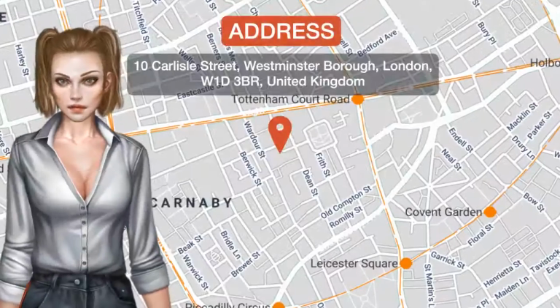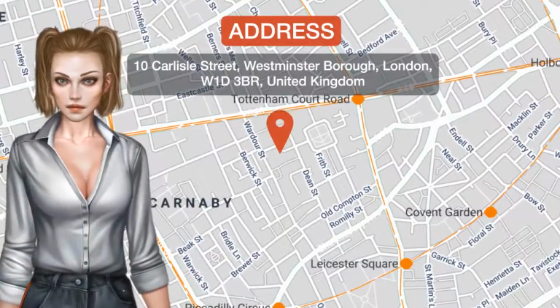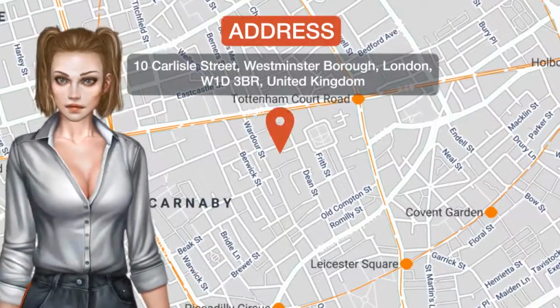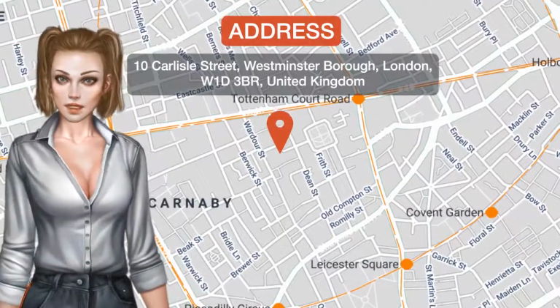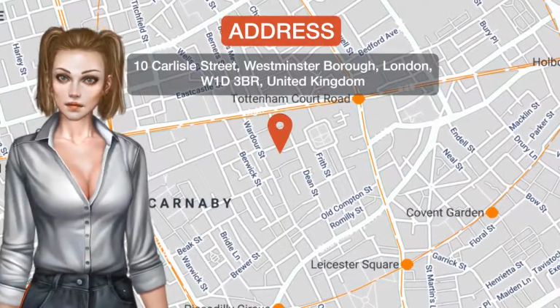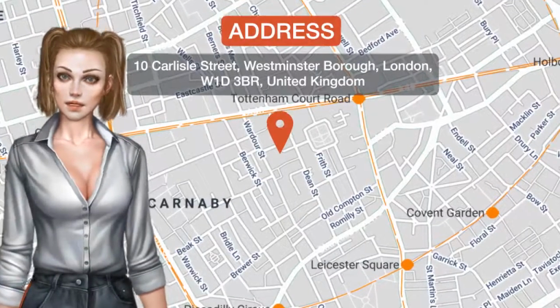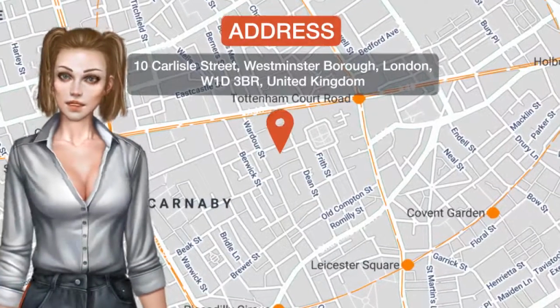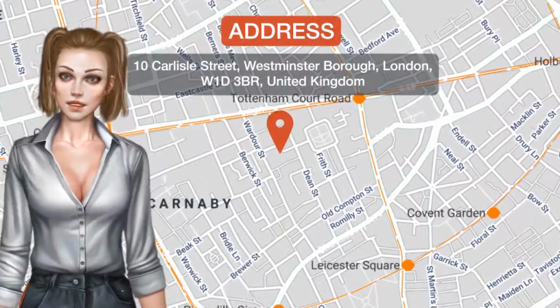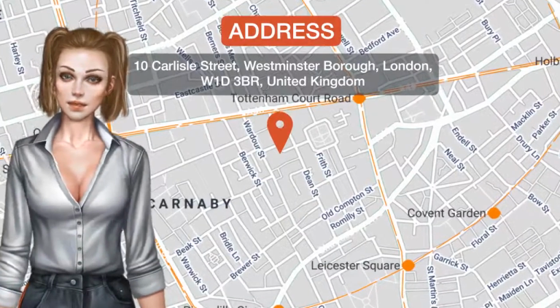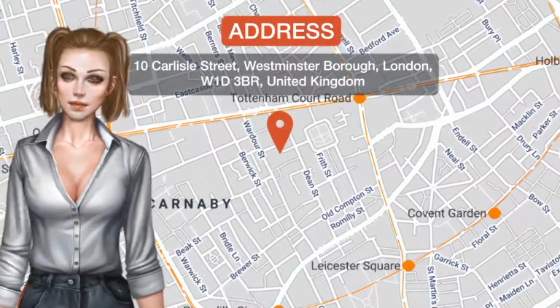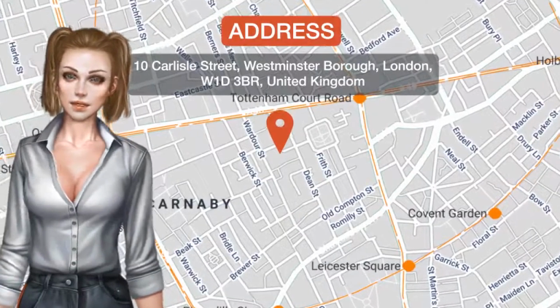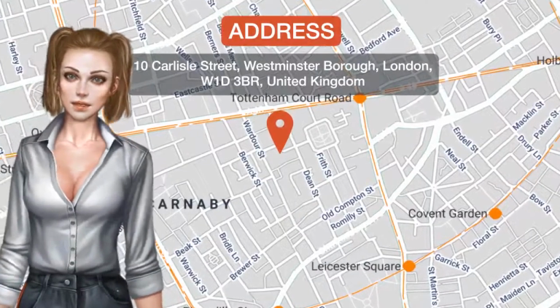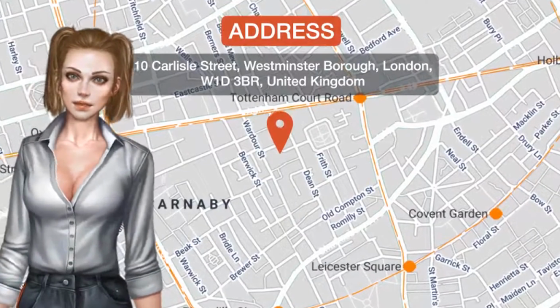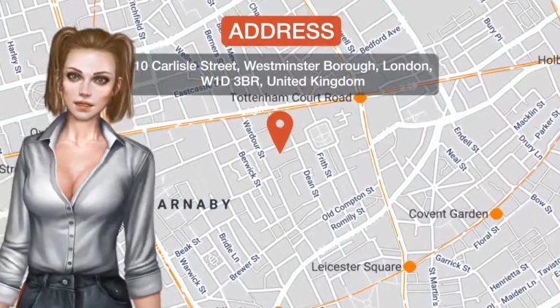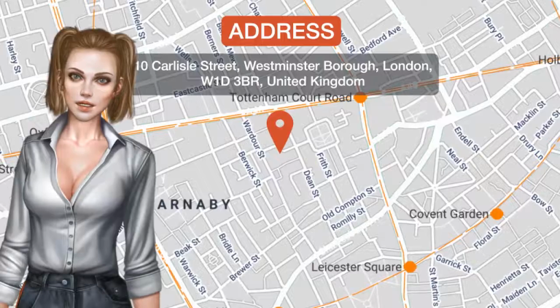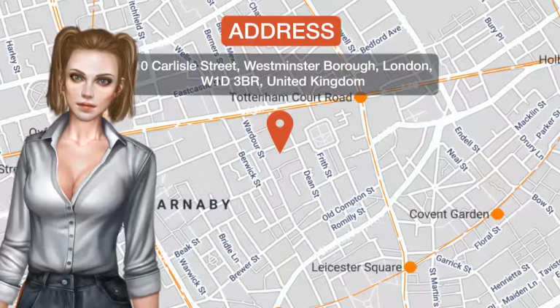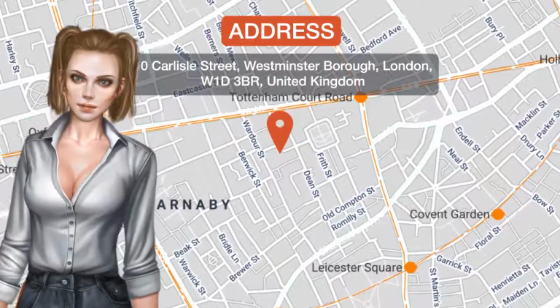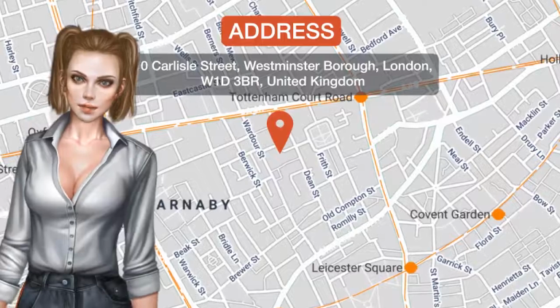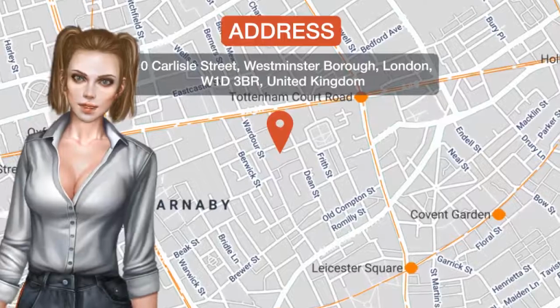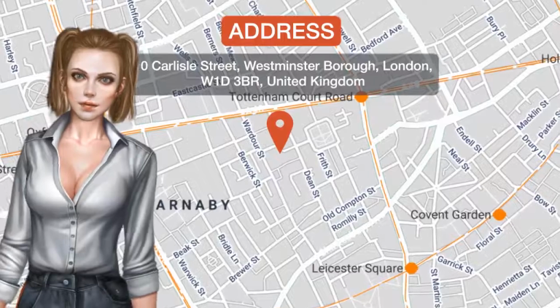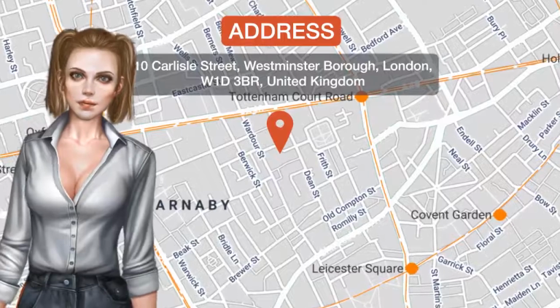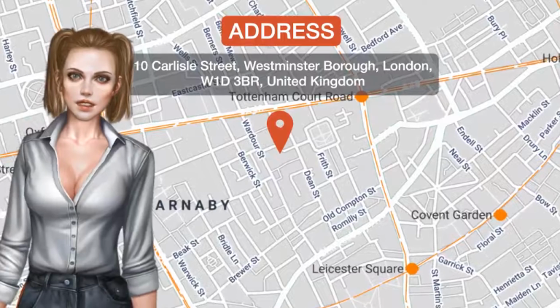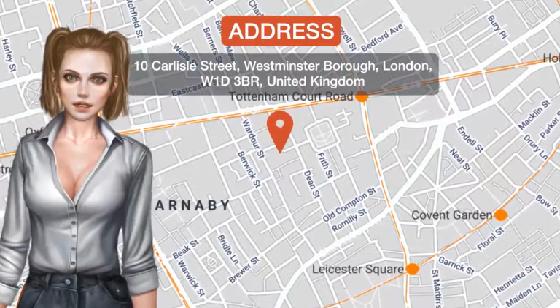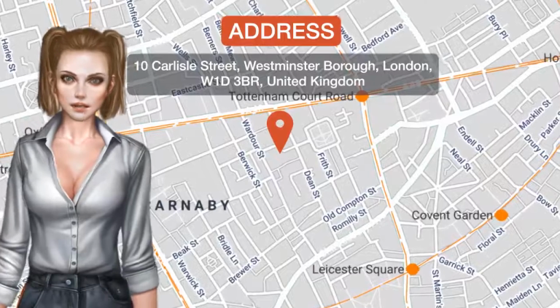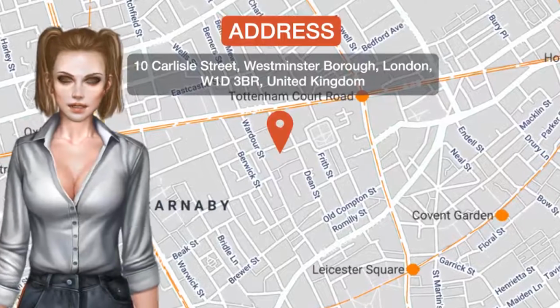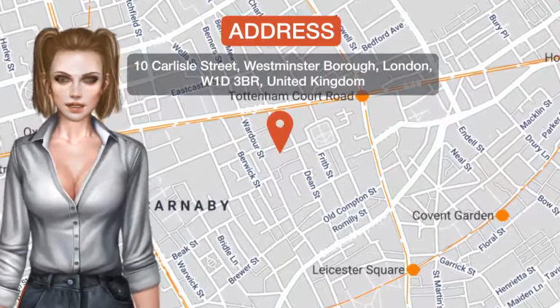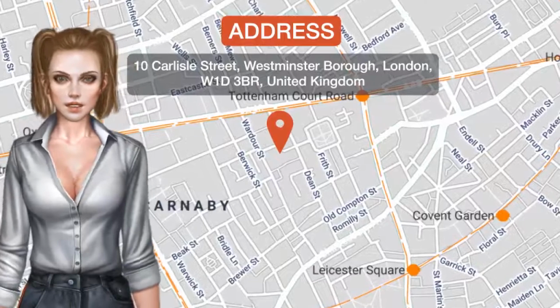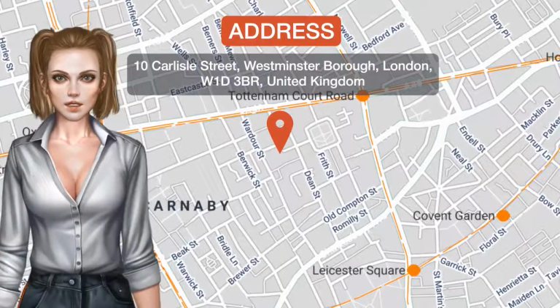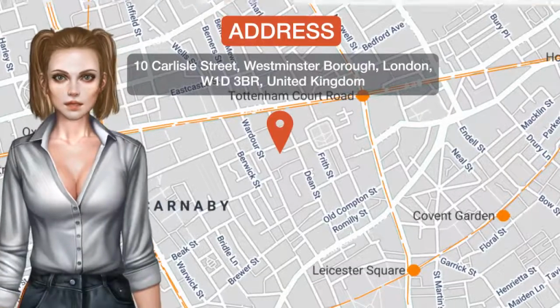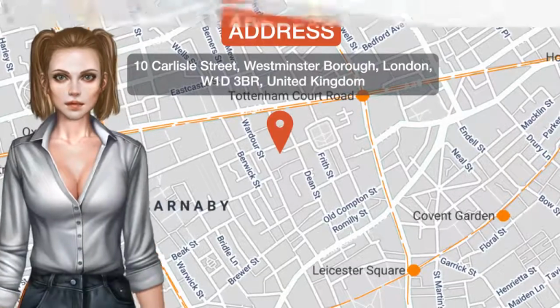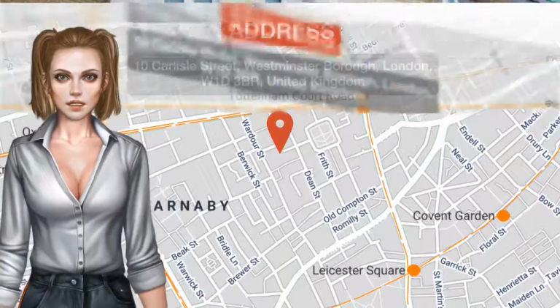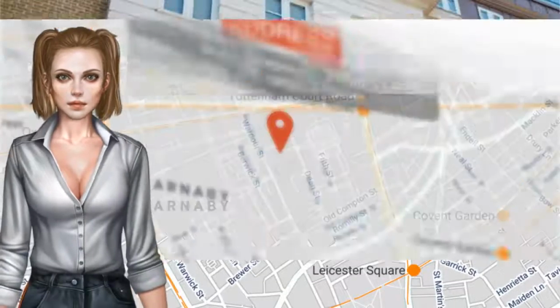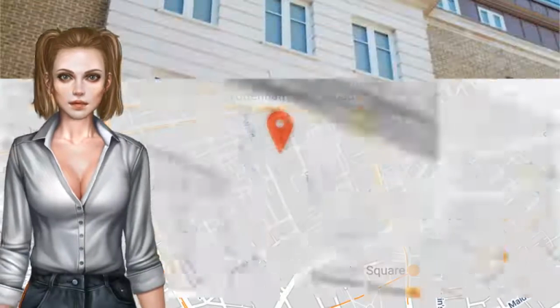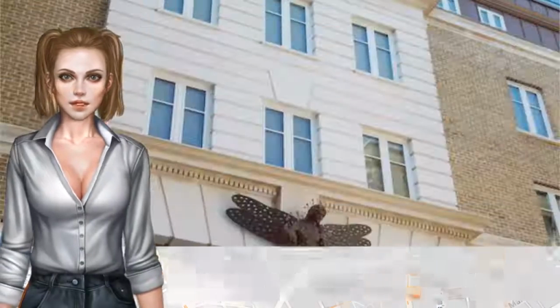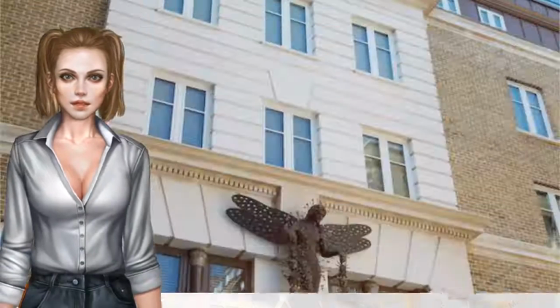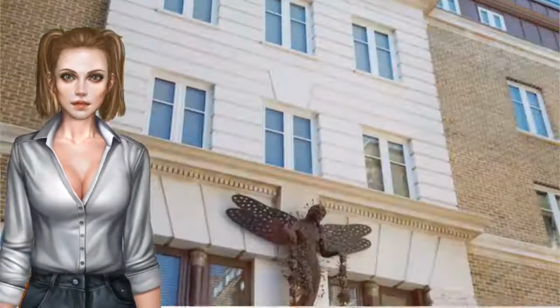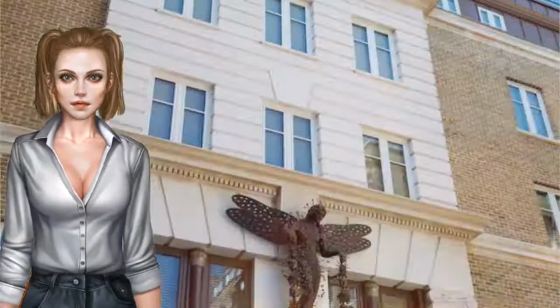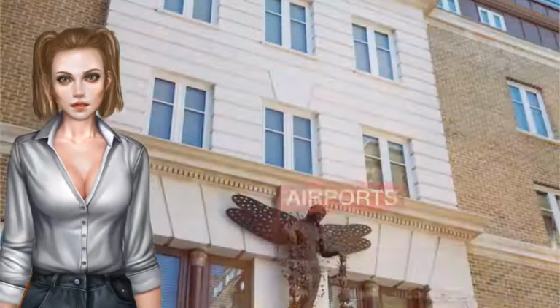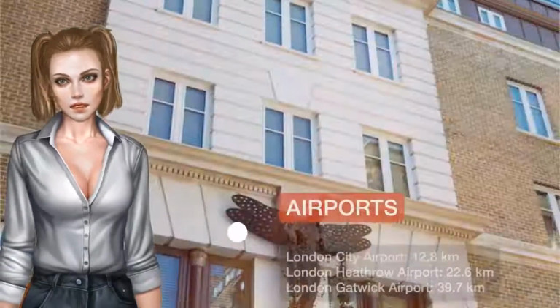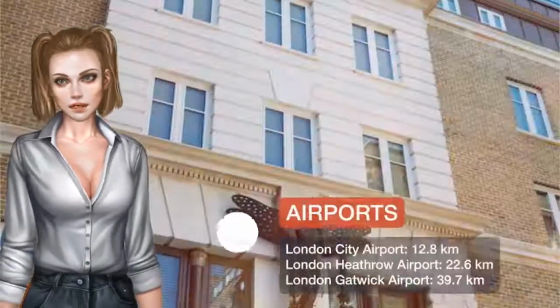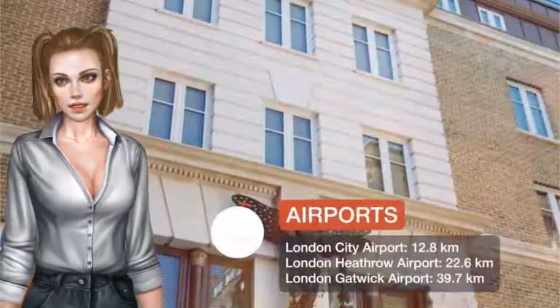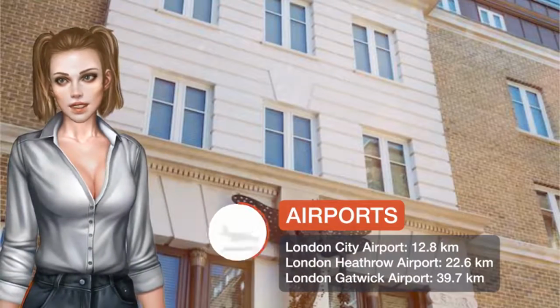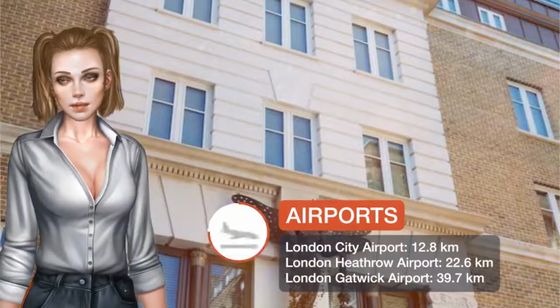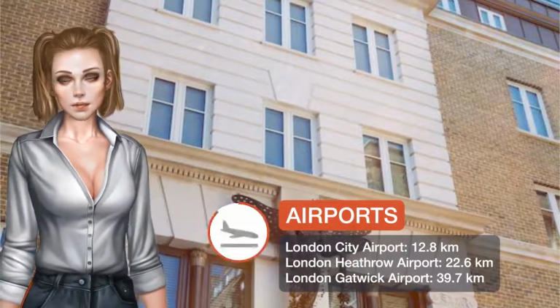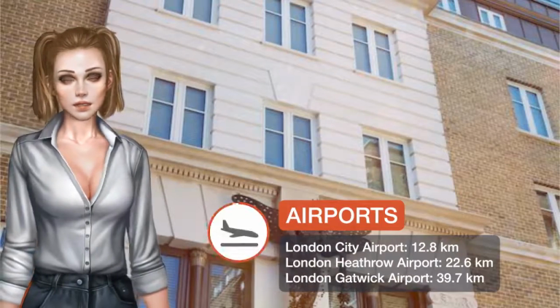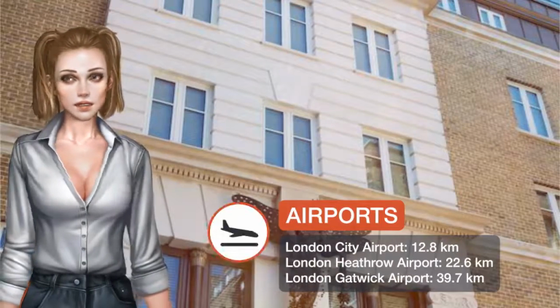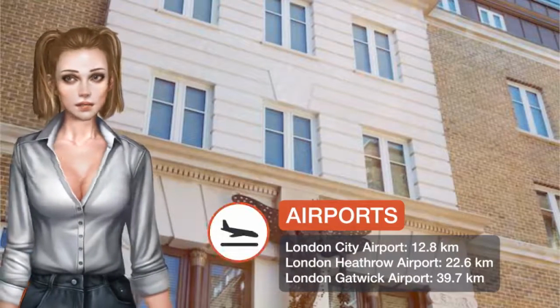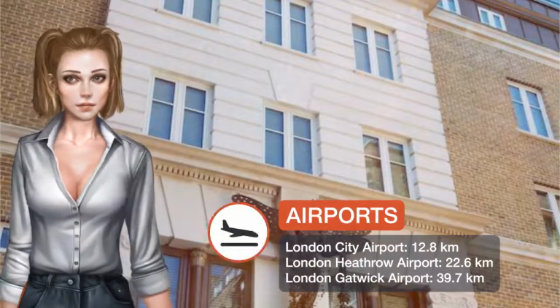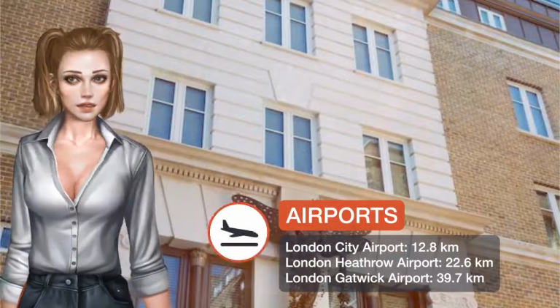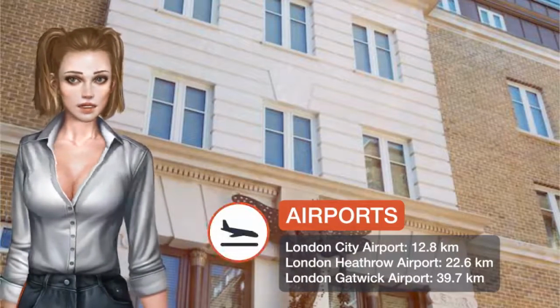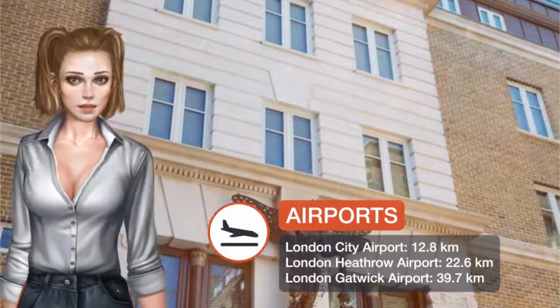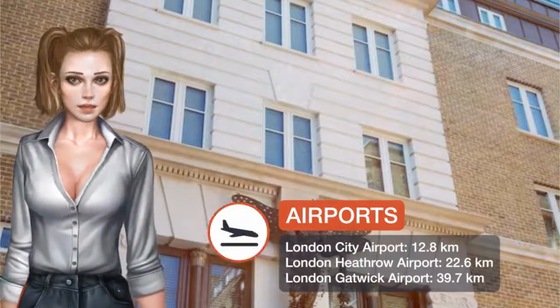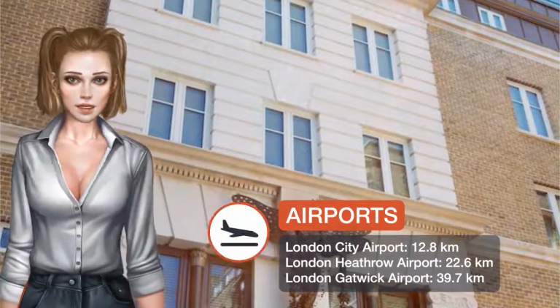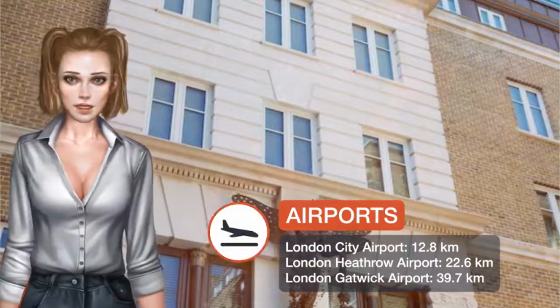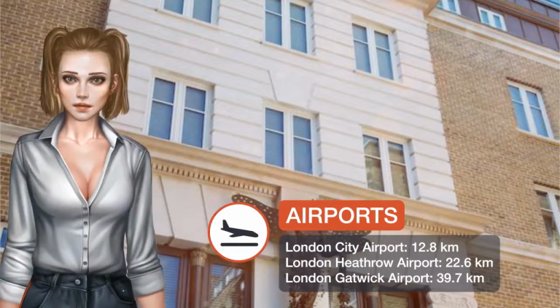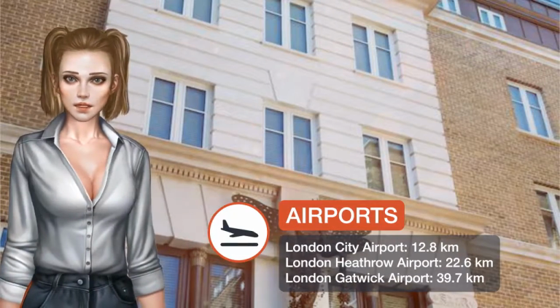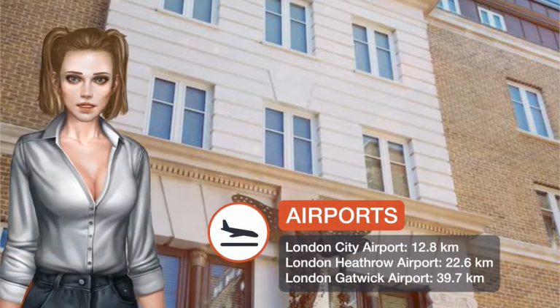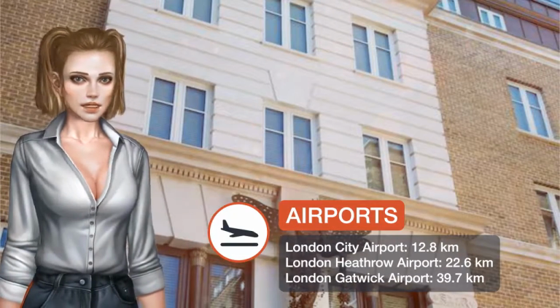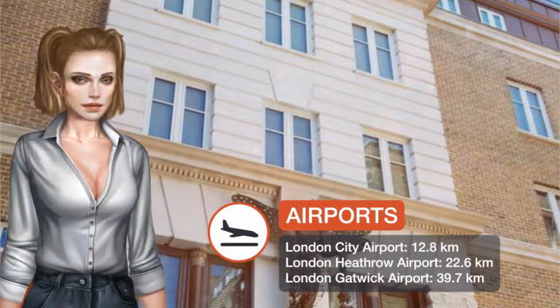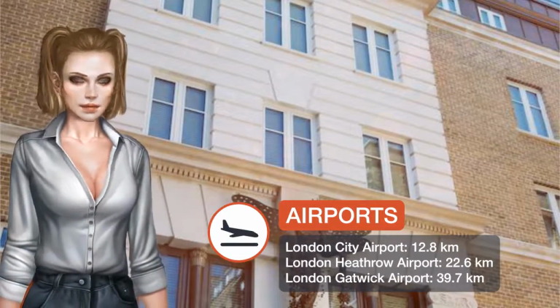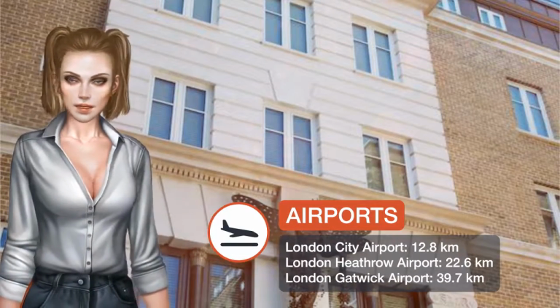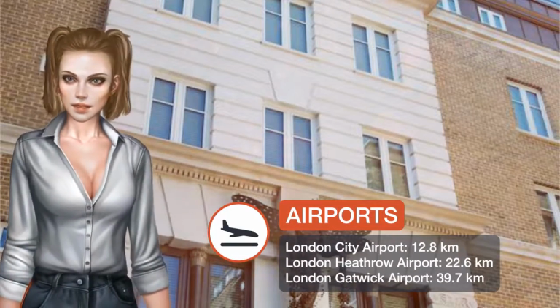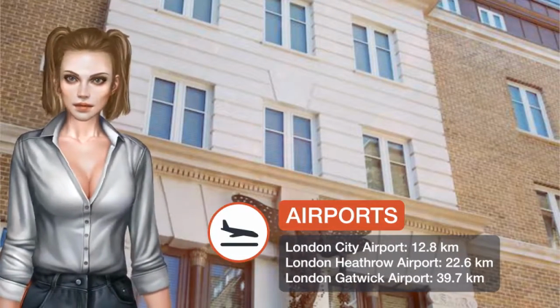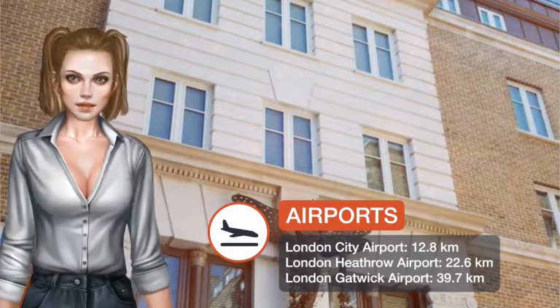With an excellent location, only a two-minute walk from Oxford Street, the Nadler Soho has accommodations in elegant rooms with free Wi-Fi.